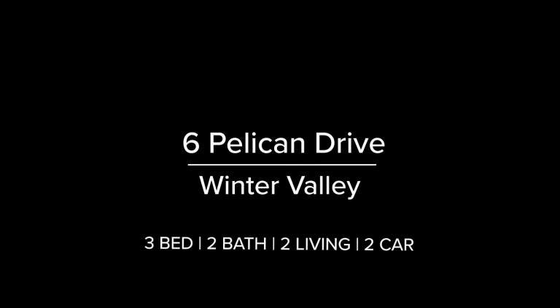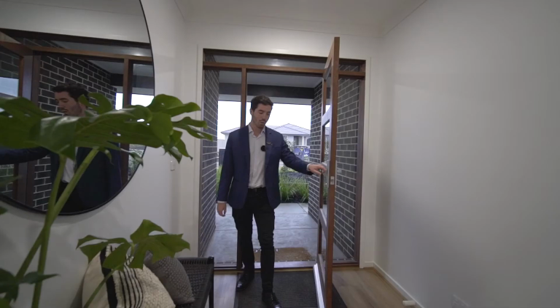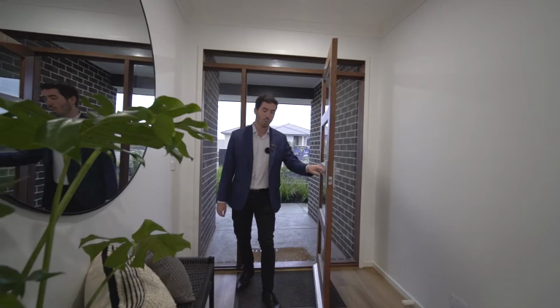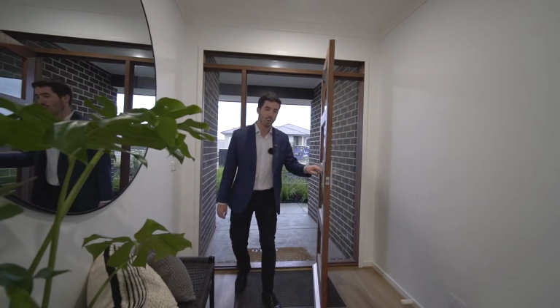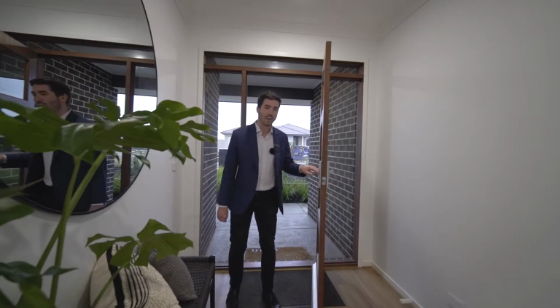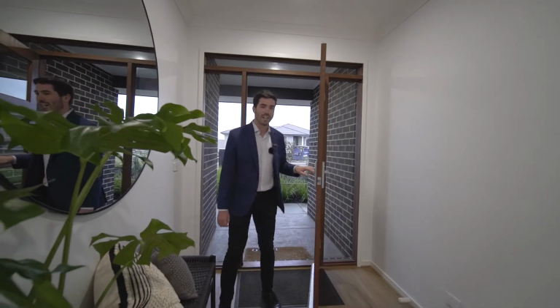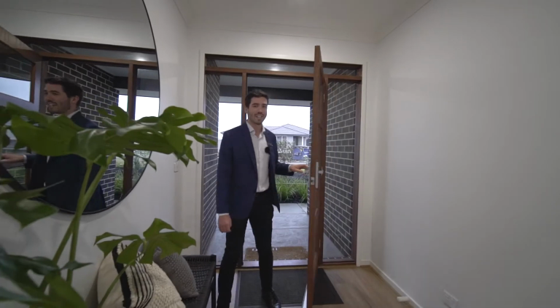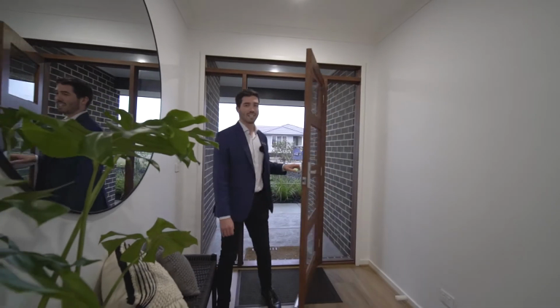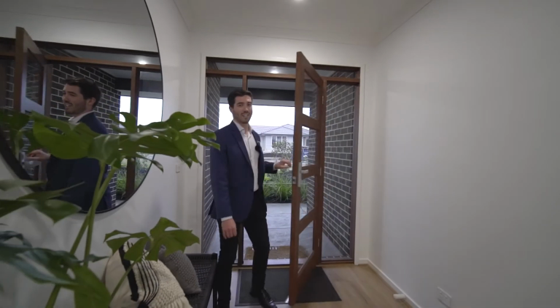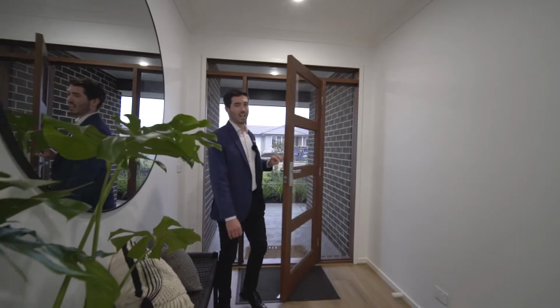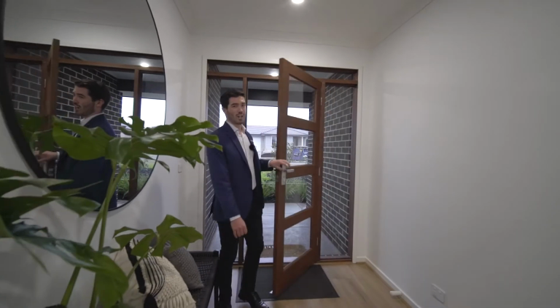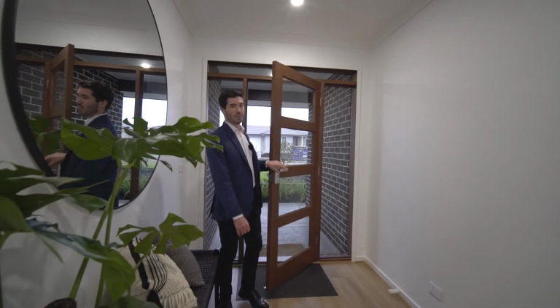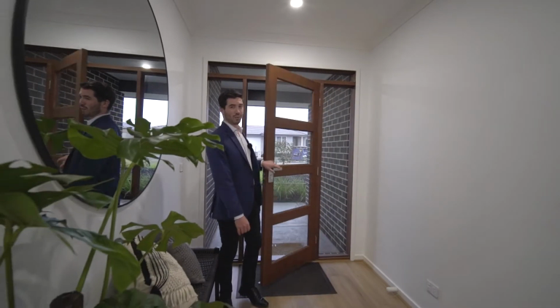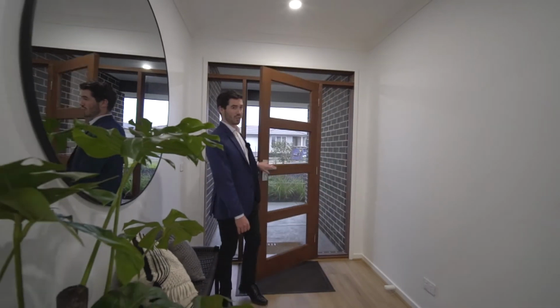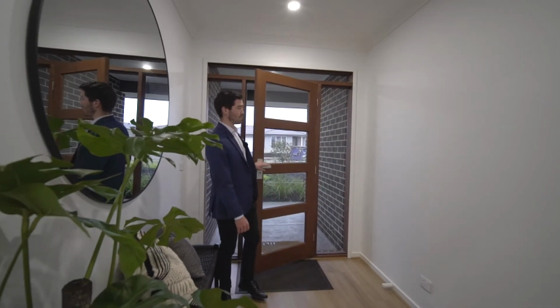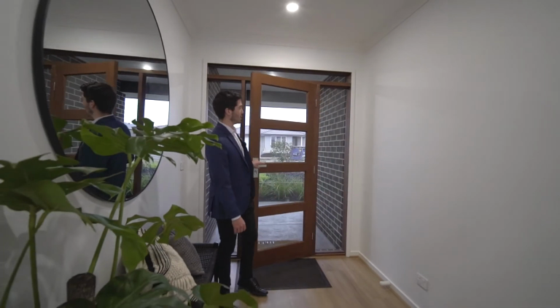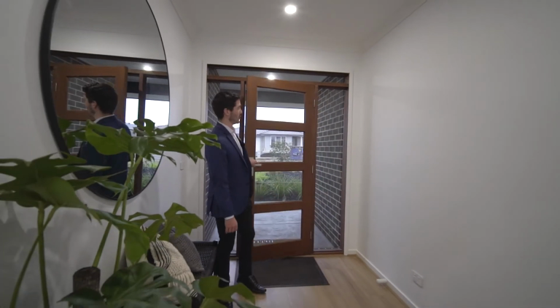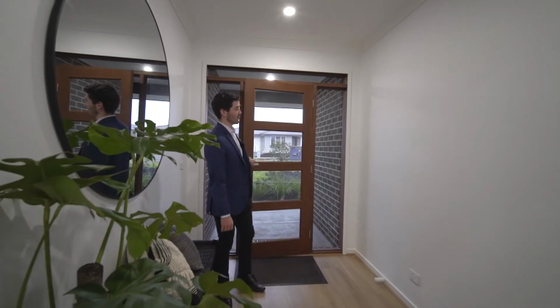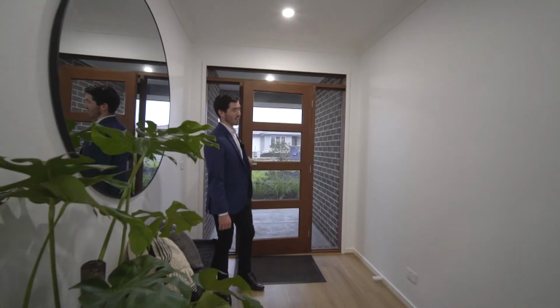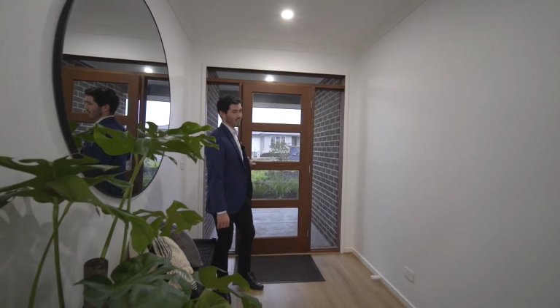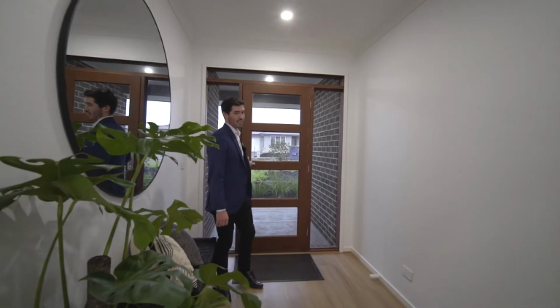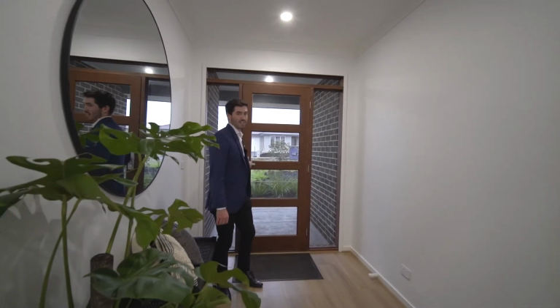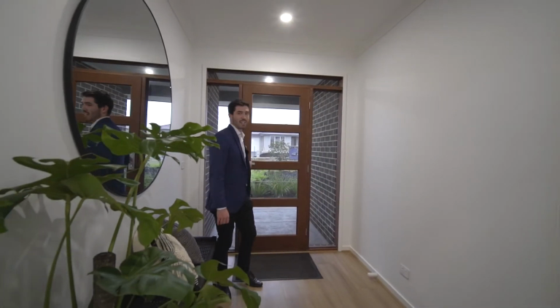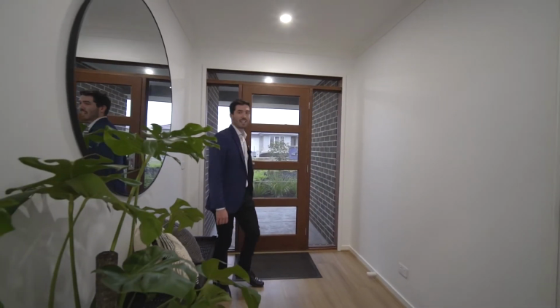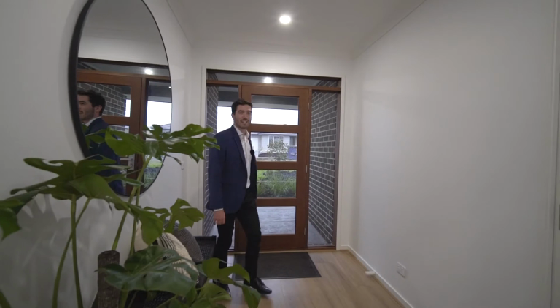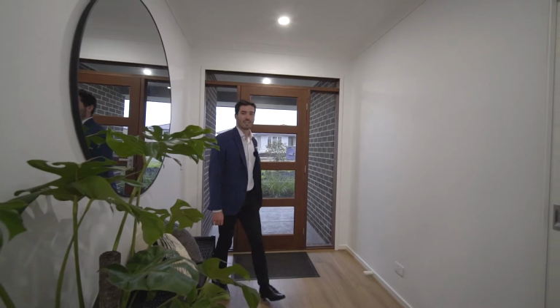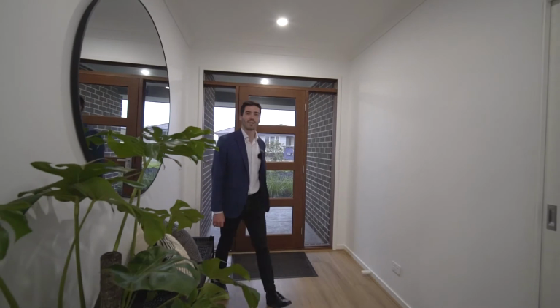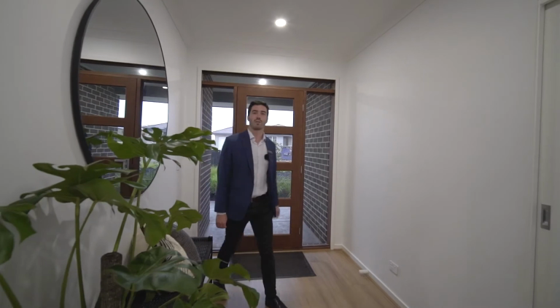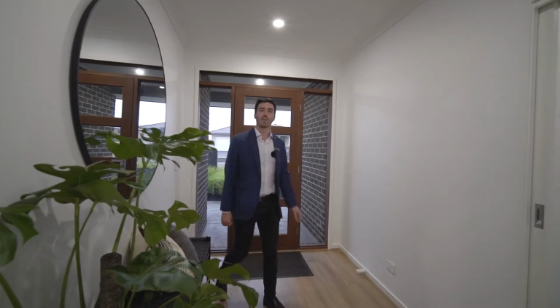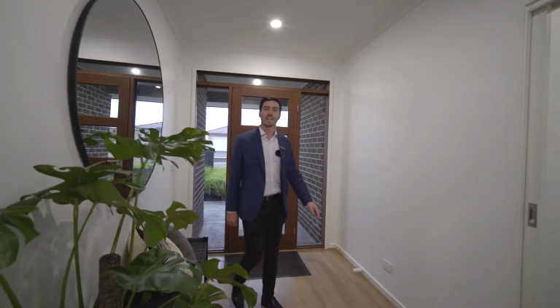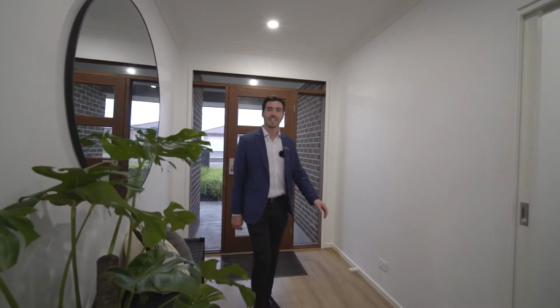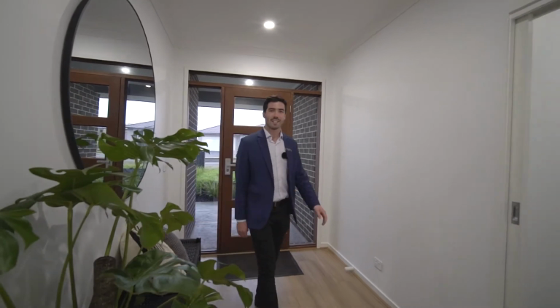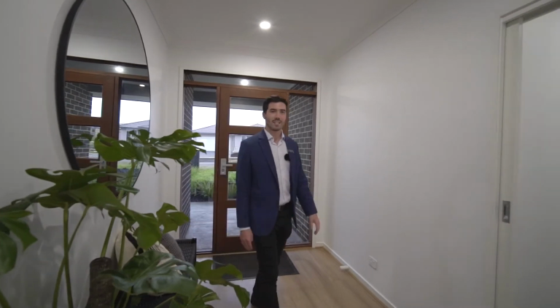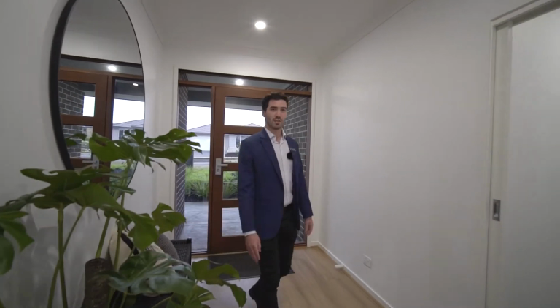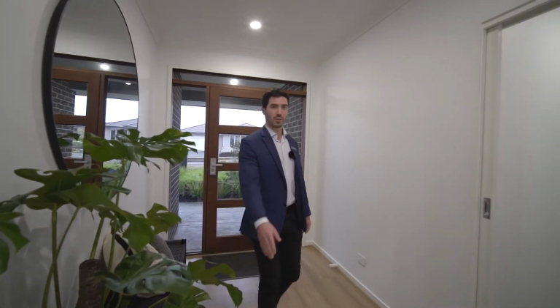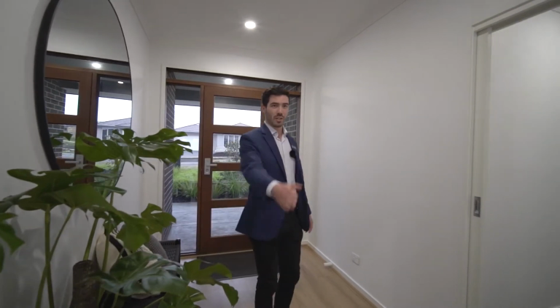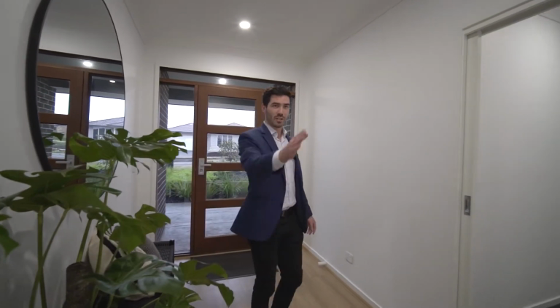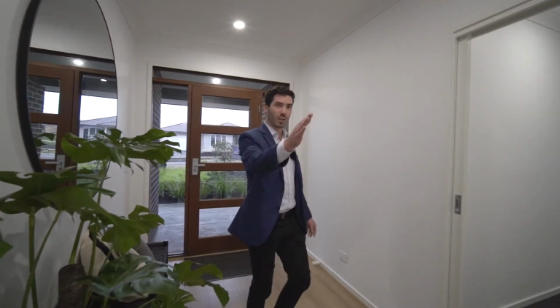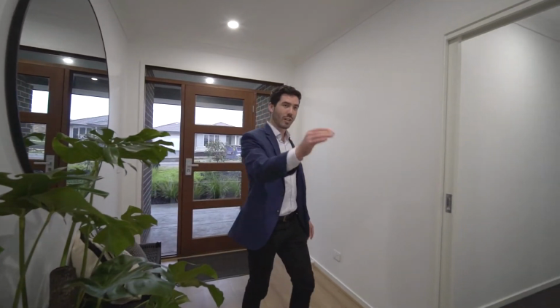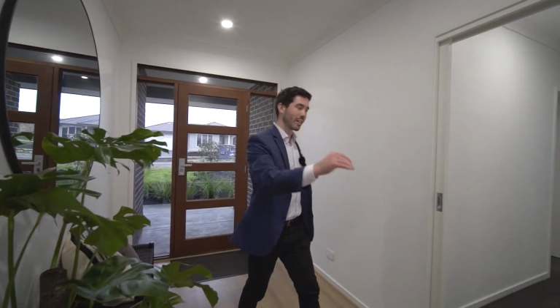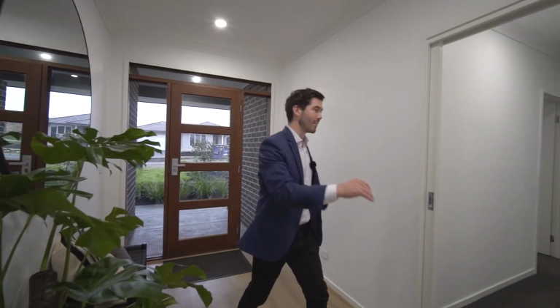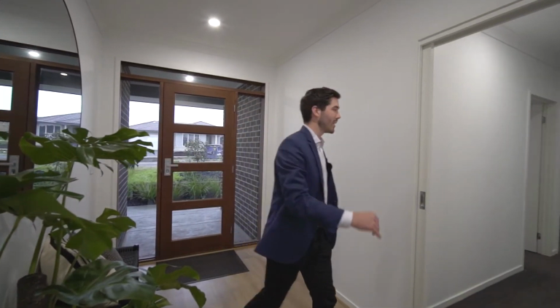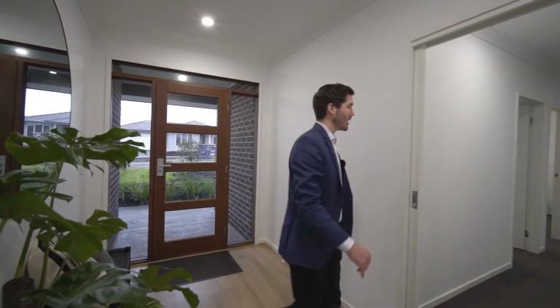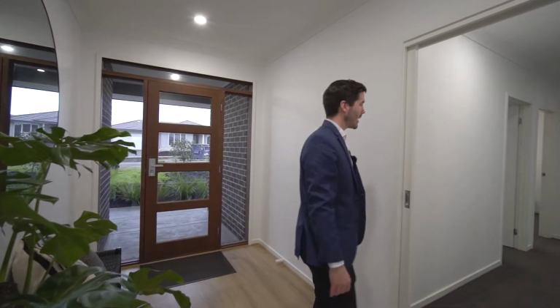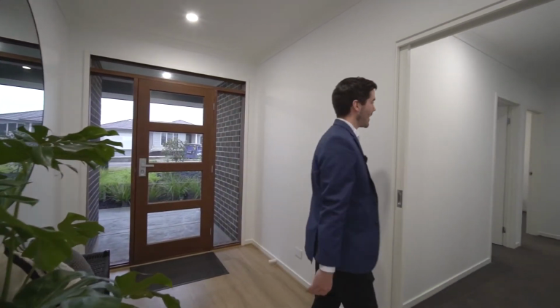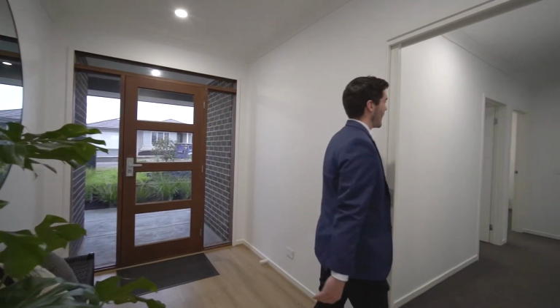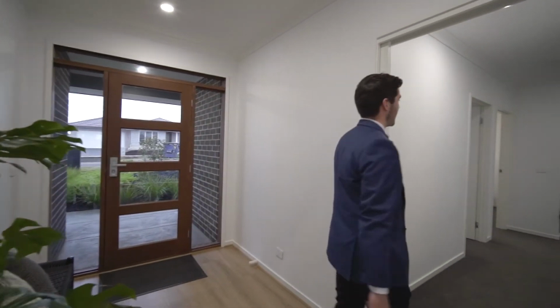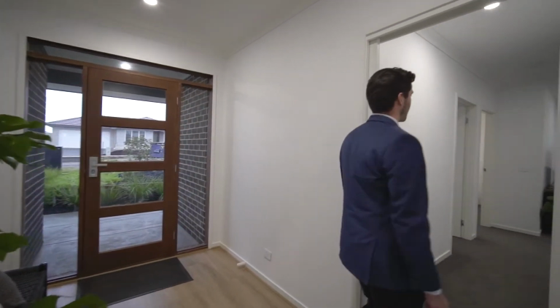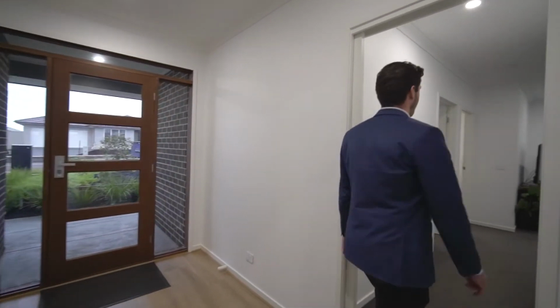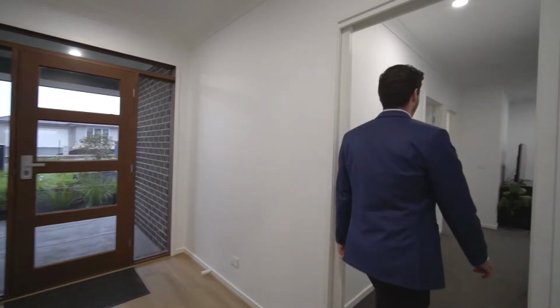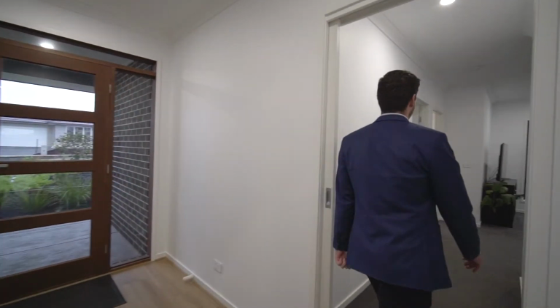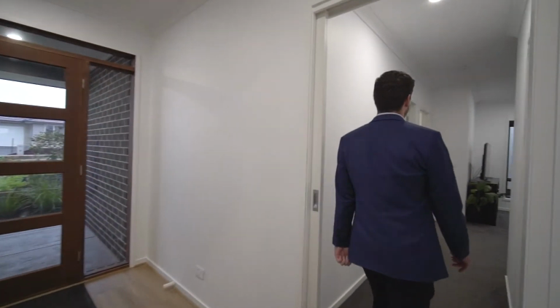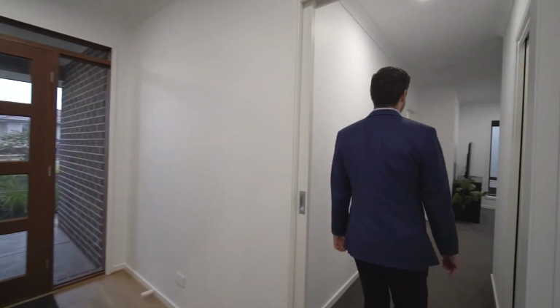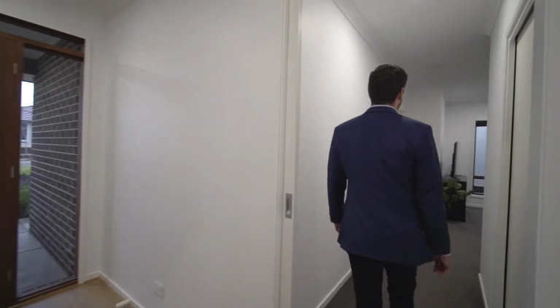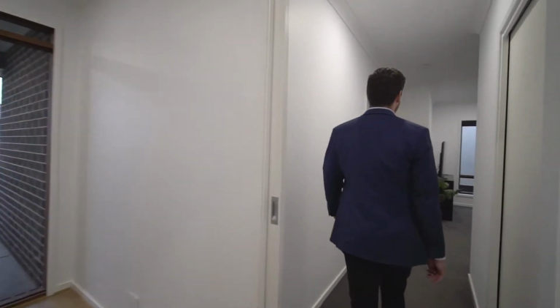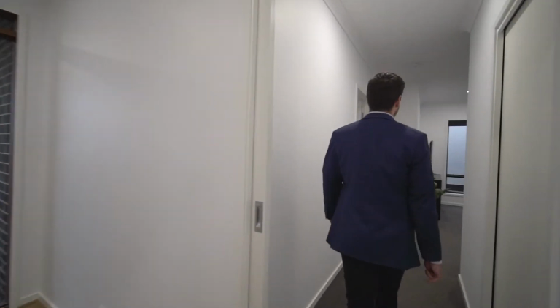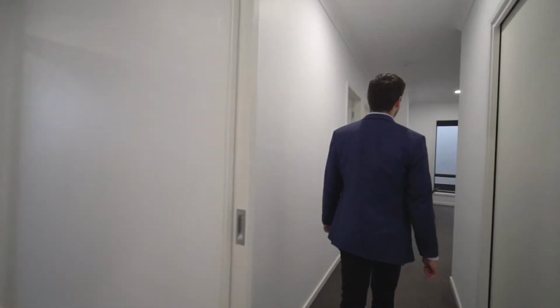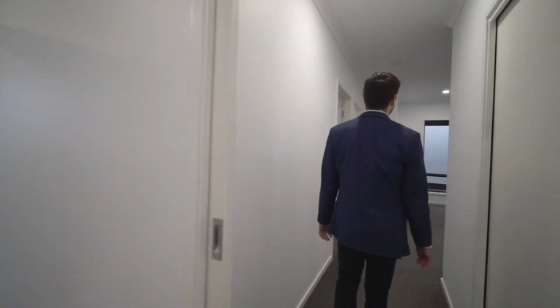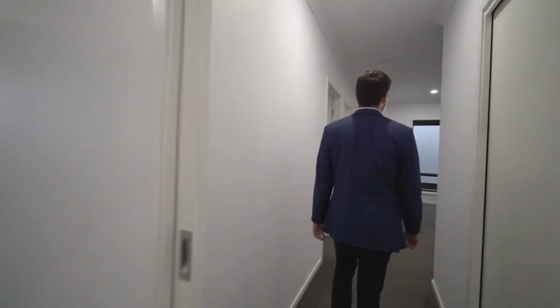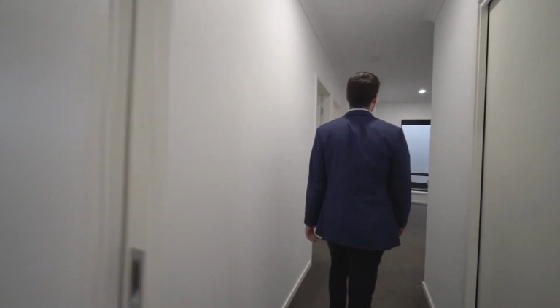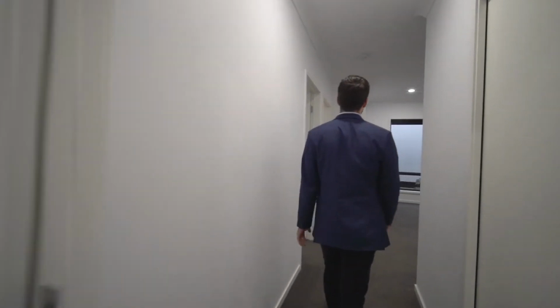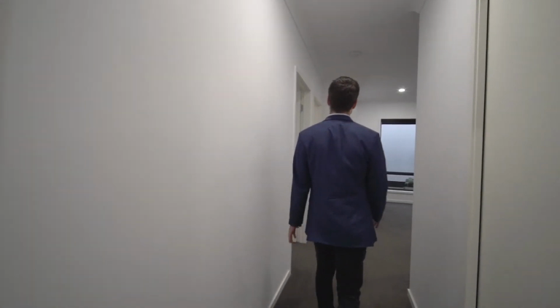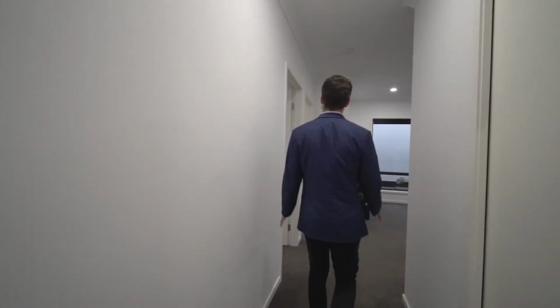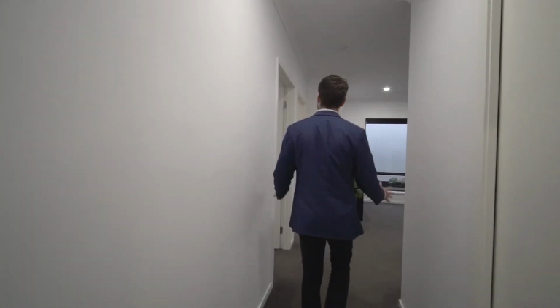What a way to enter the home through this beautiful entrance, giving you direct access through to the dining area and through to this second living area and bedrooms.